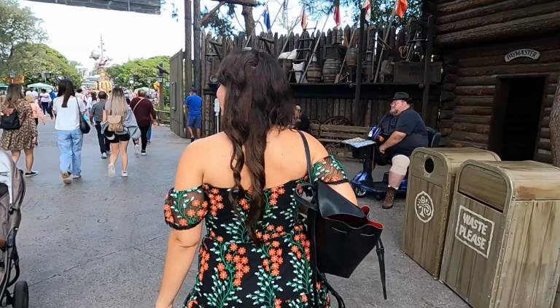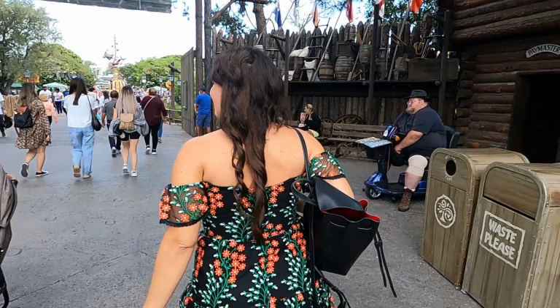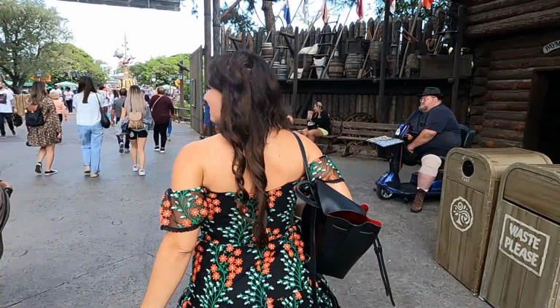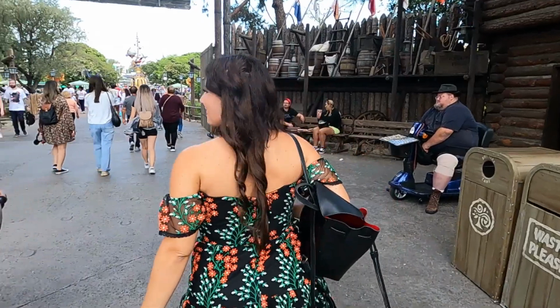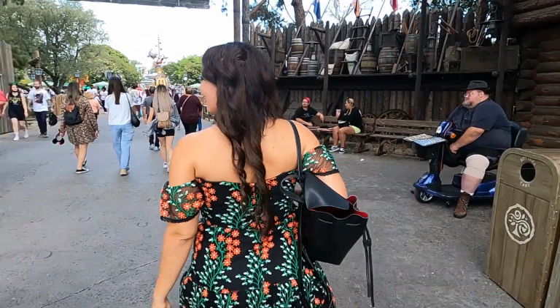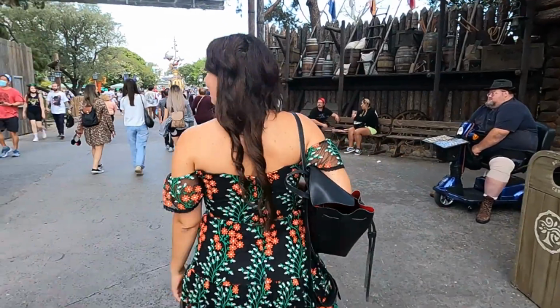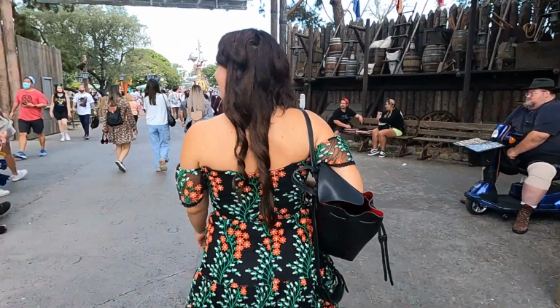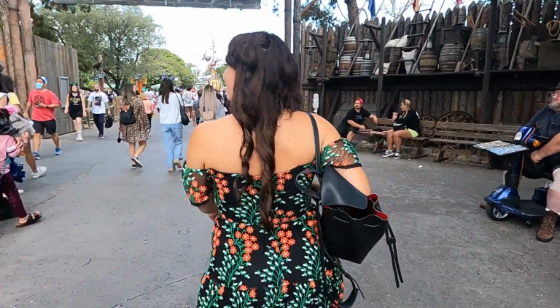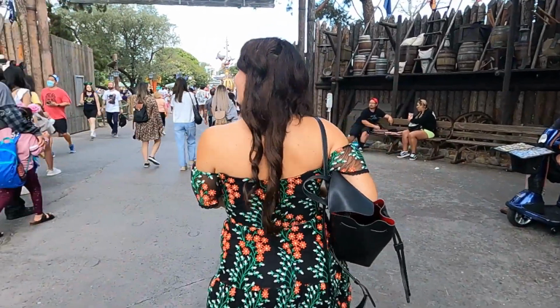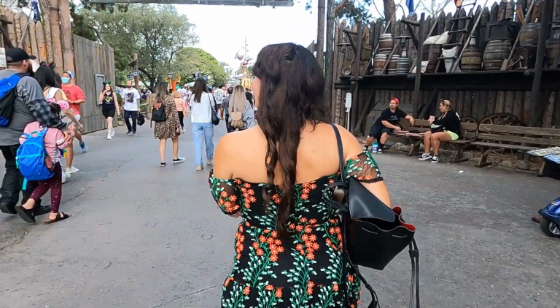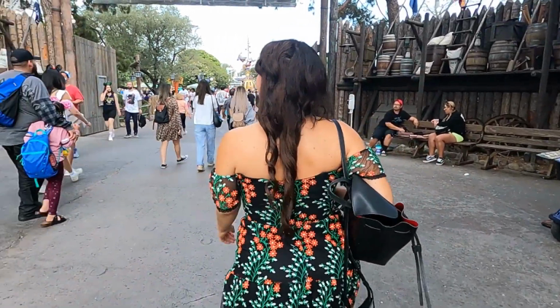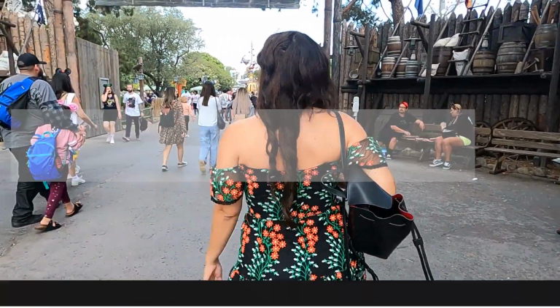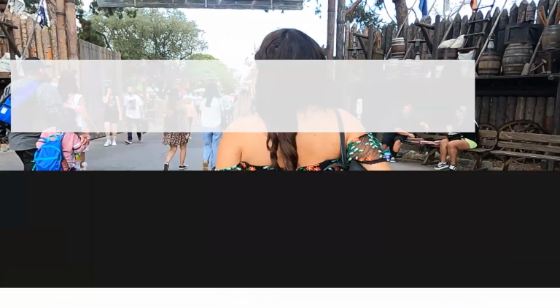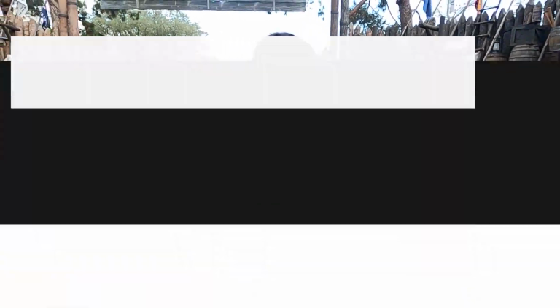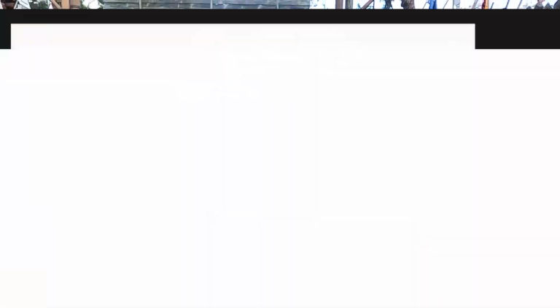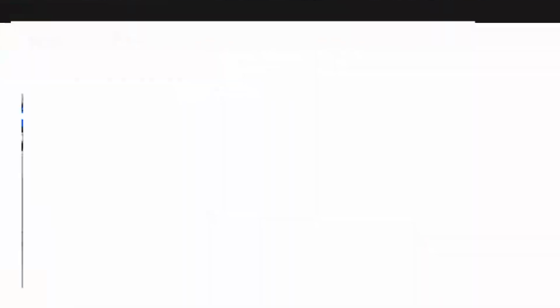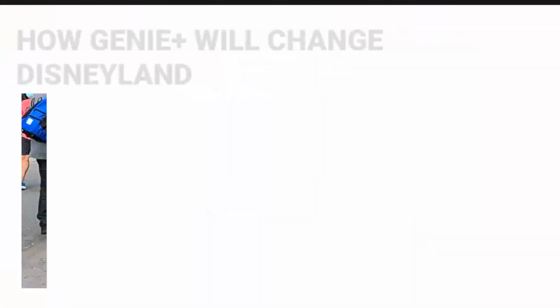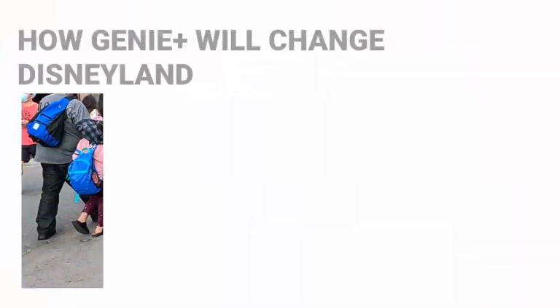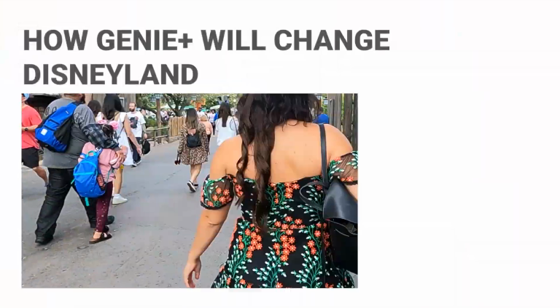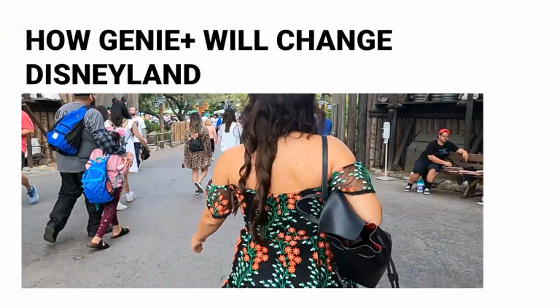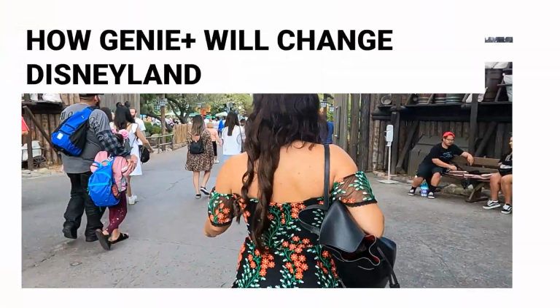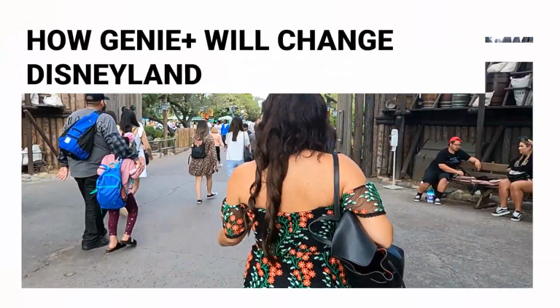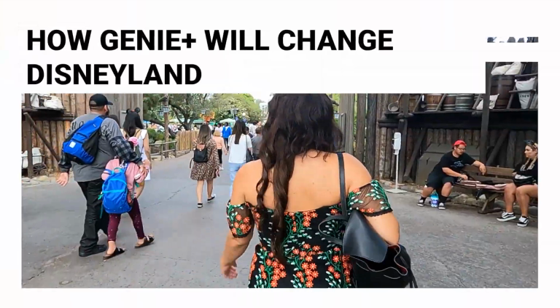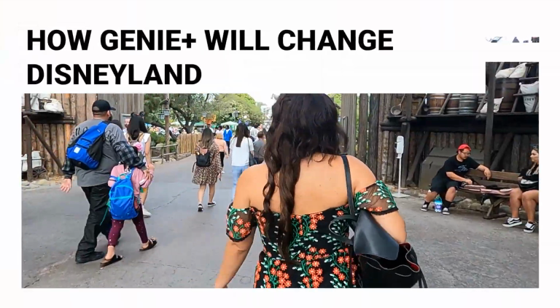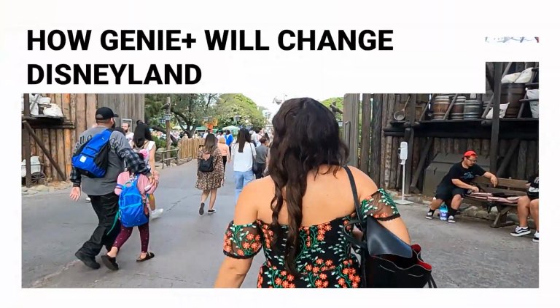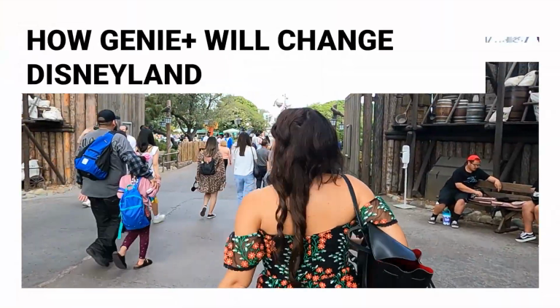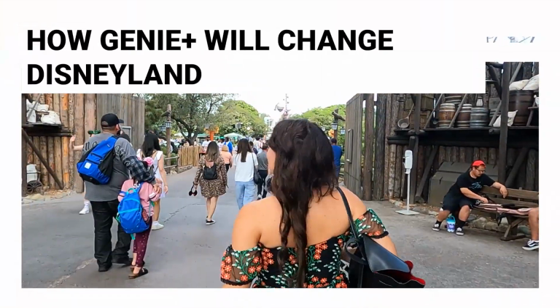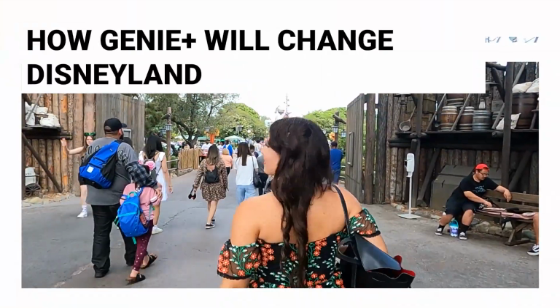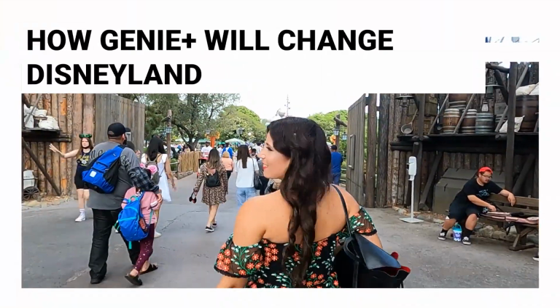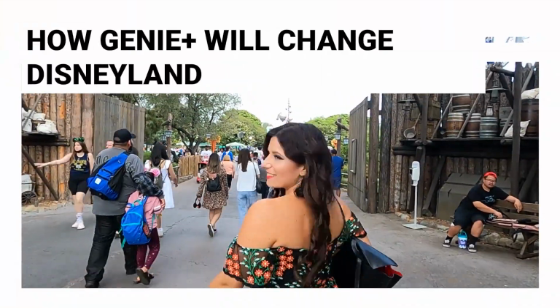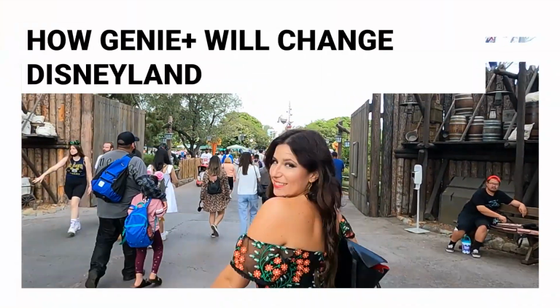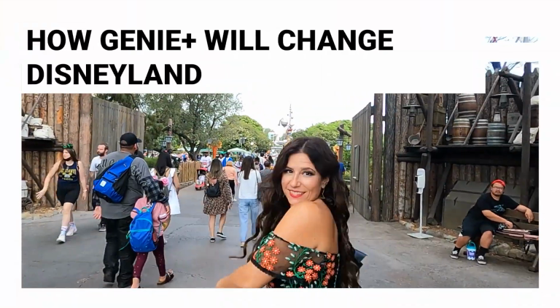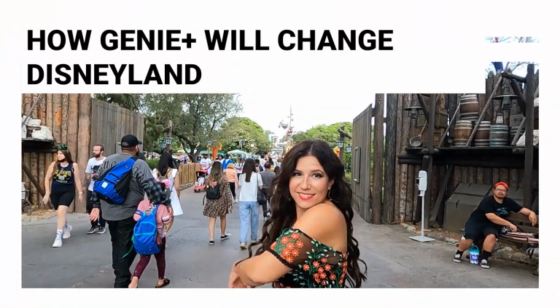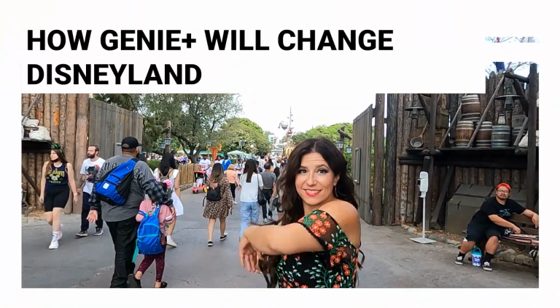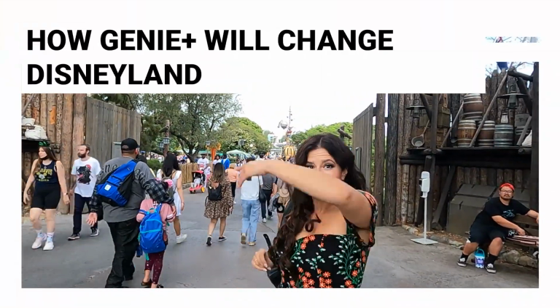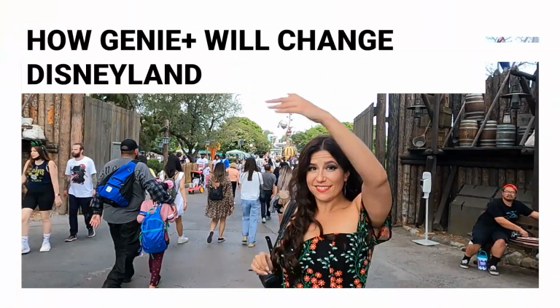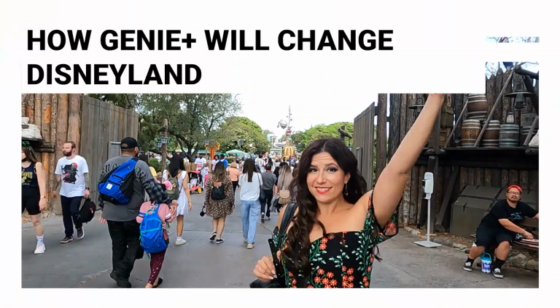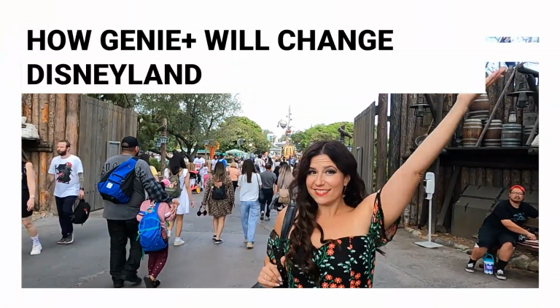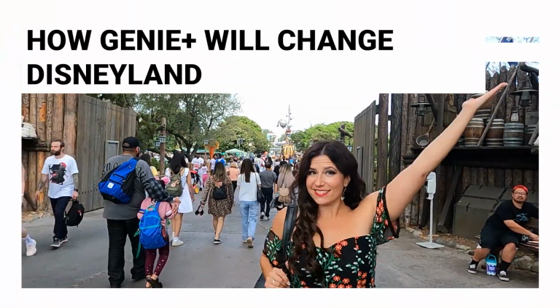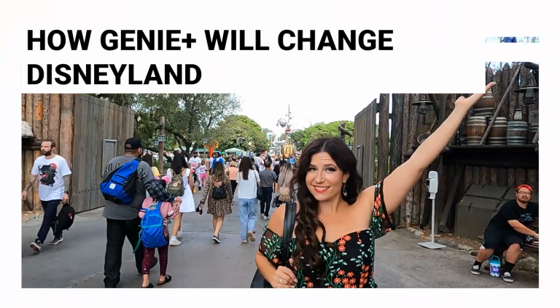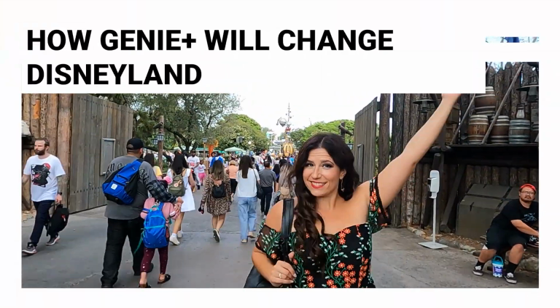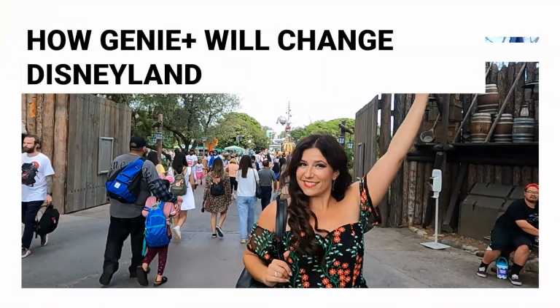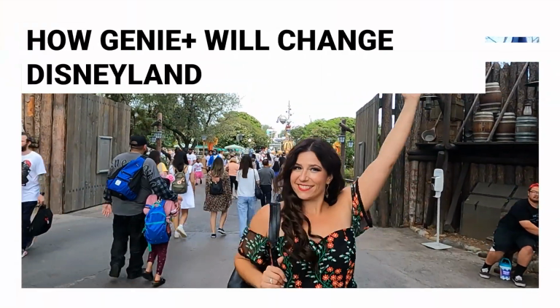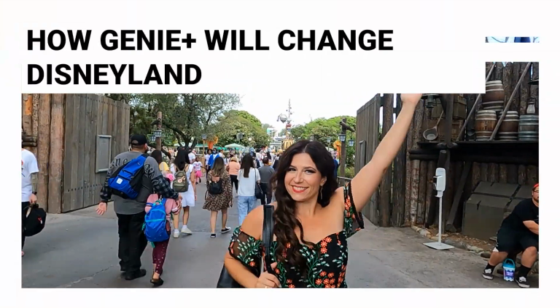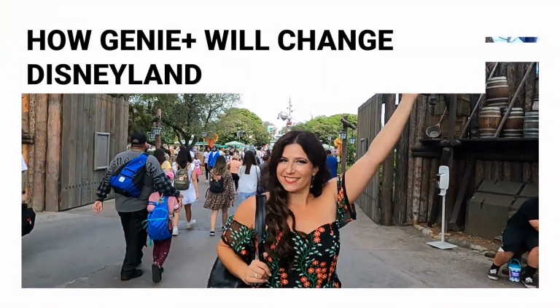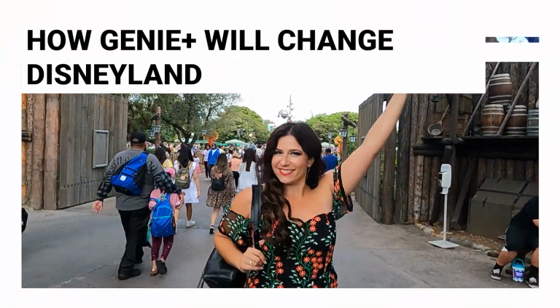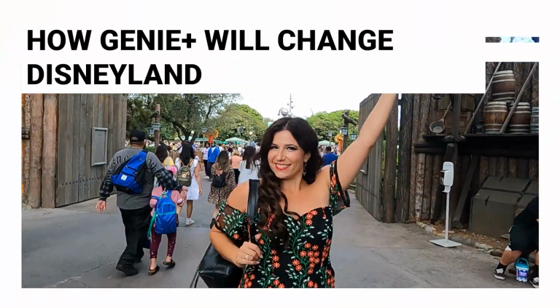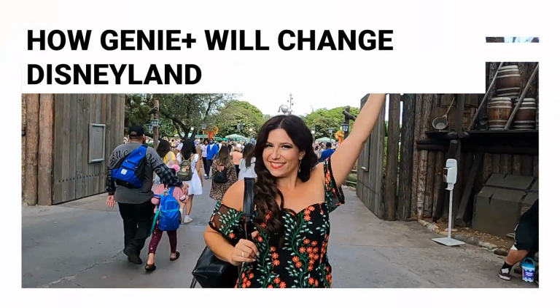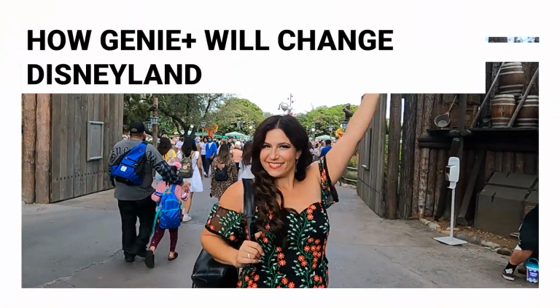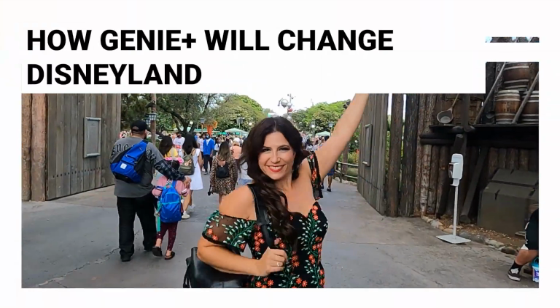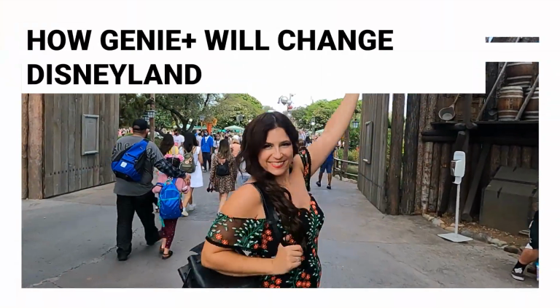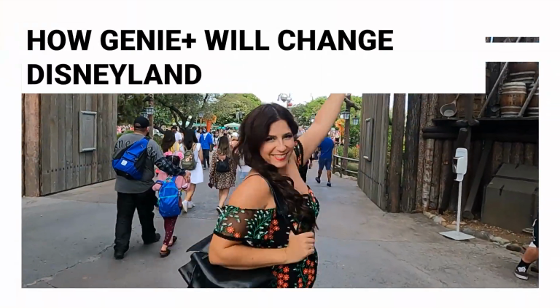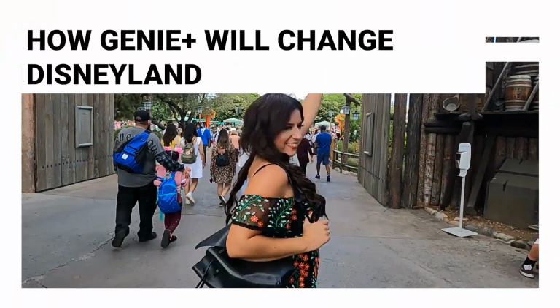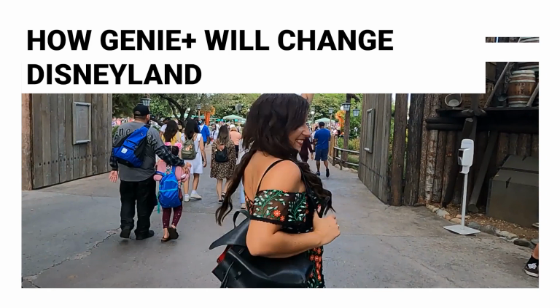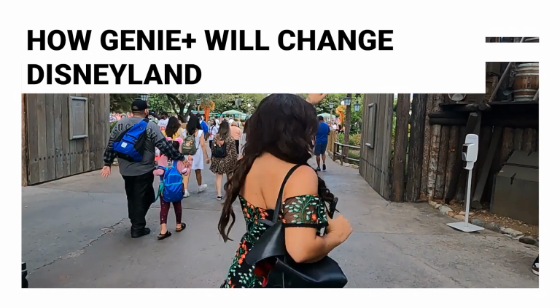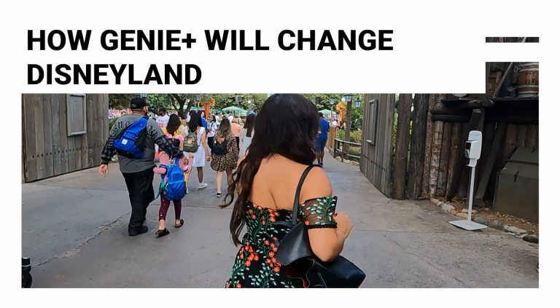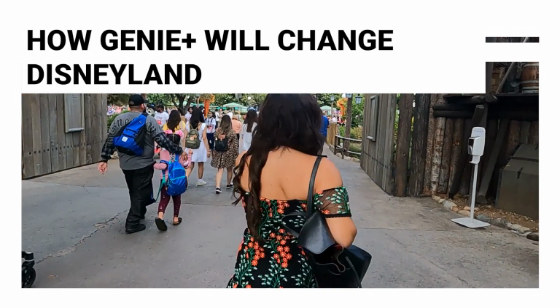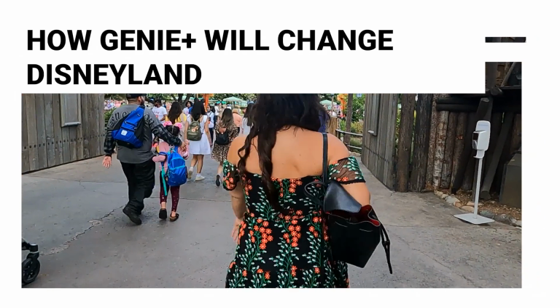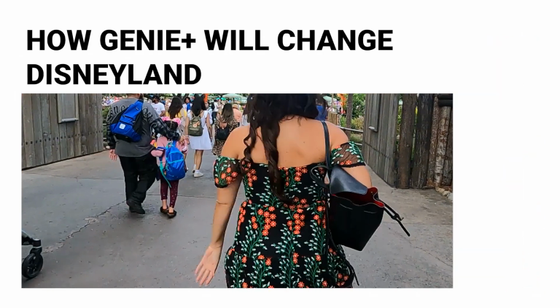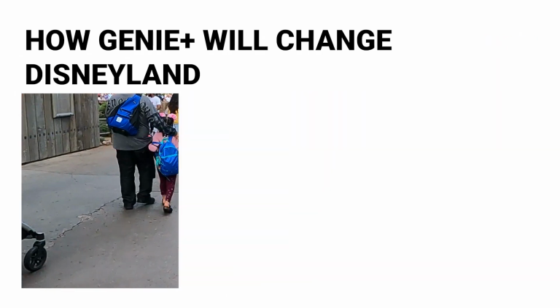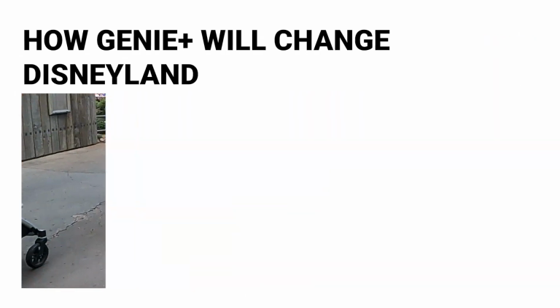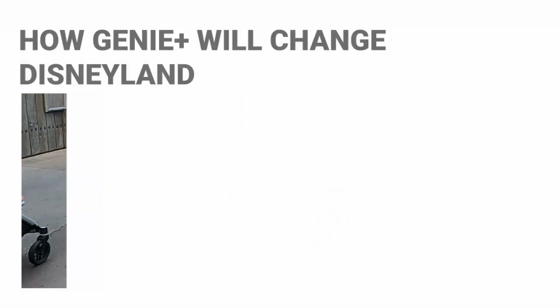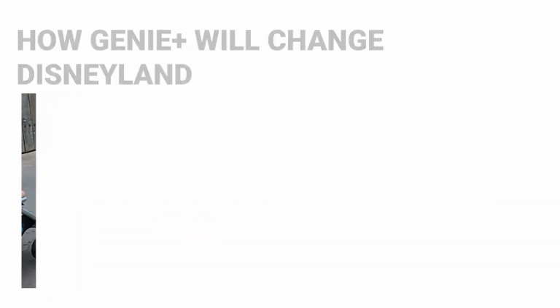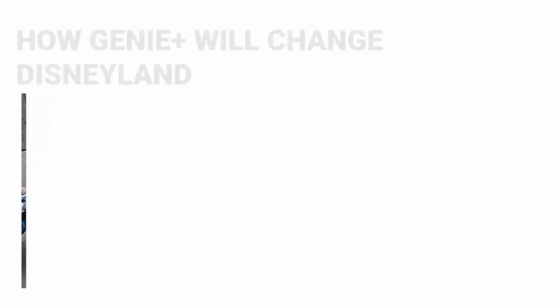Like it or not, Genie Plus is coming to Disneyland. Here's how the new planning service will change your experience at the parks forever.